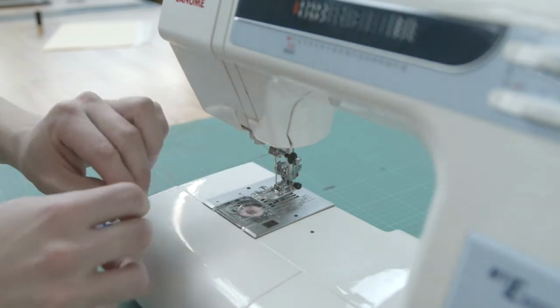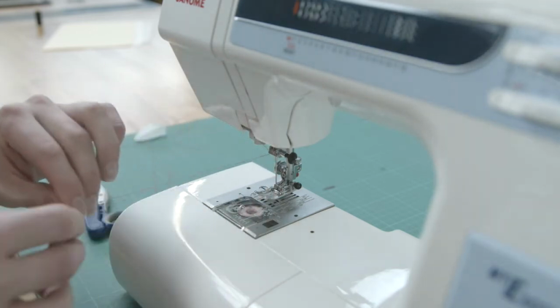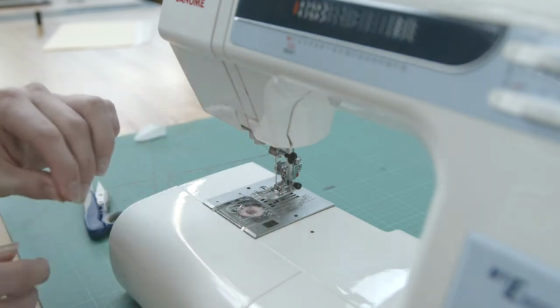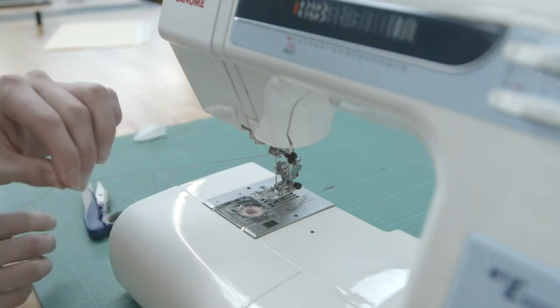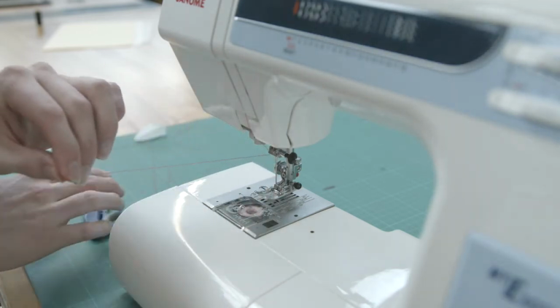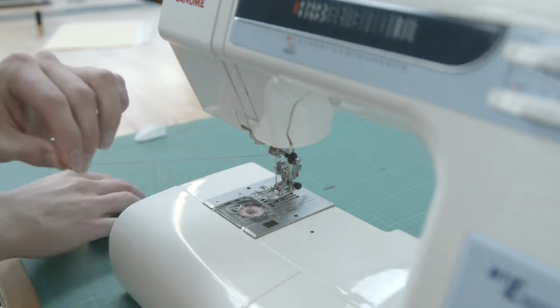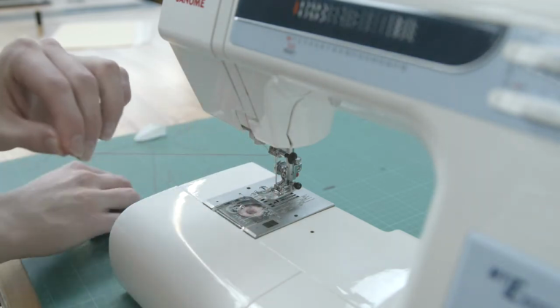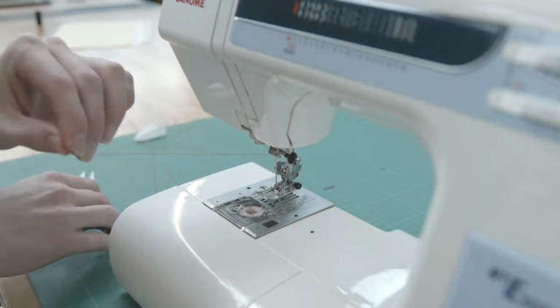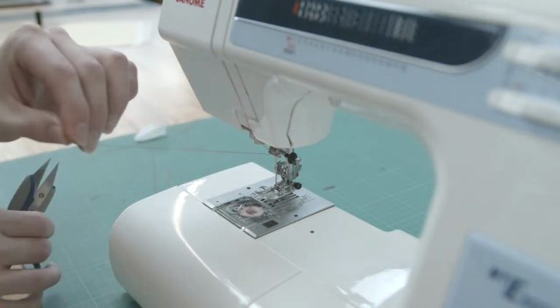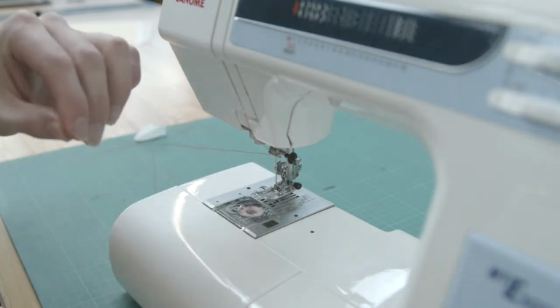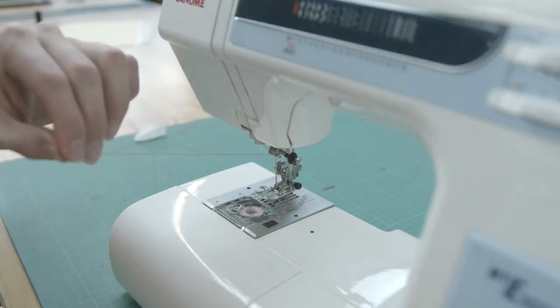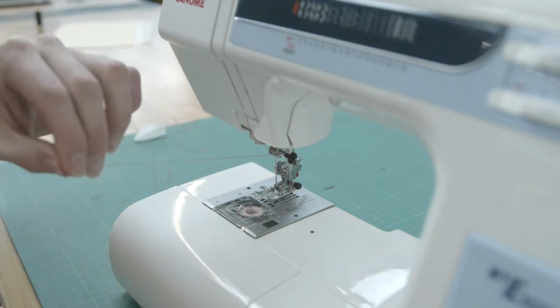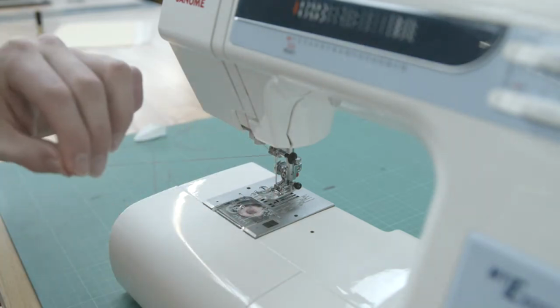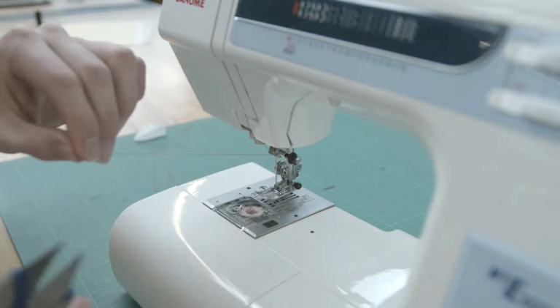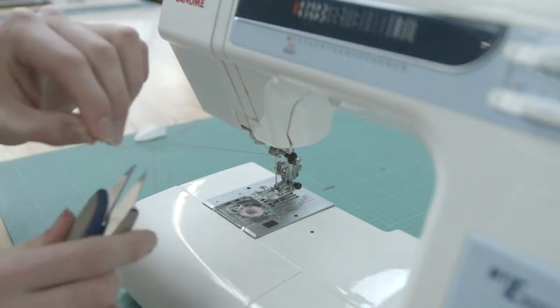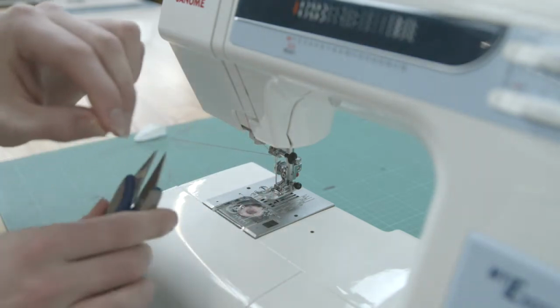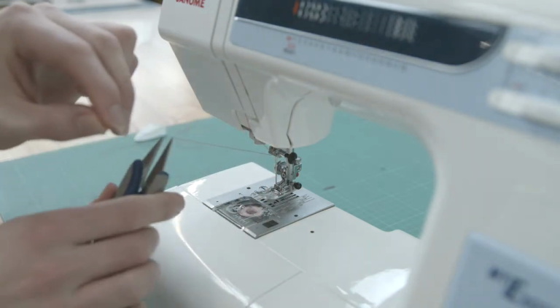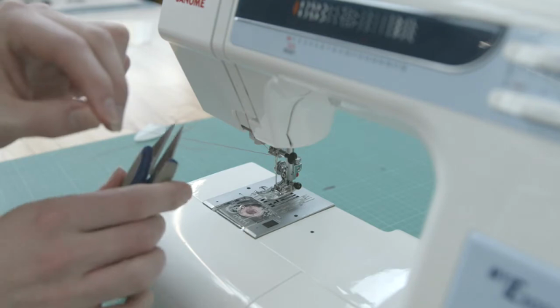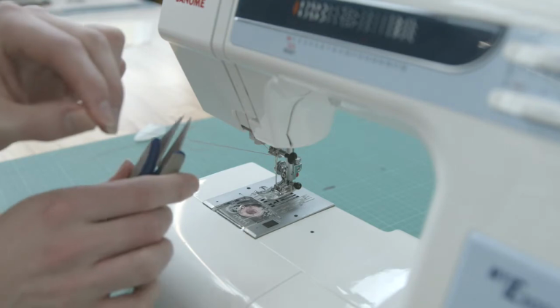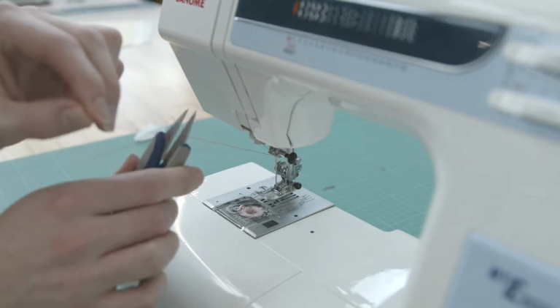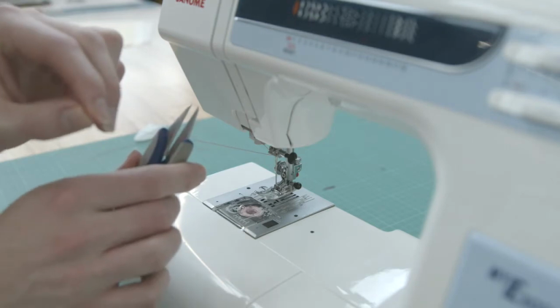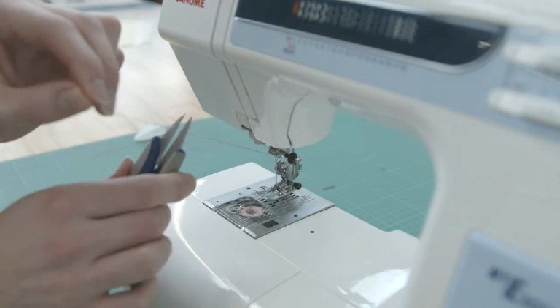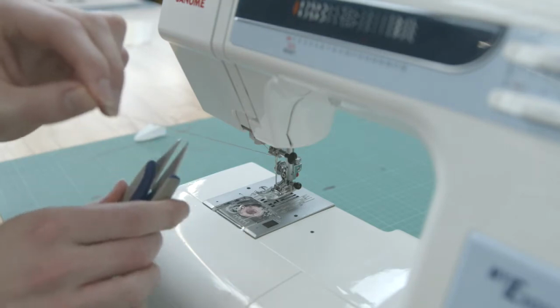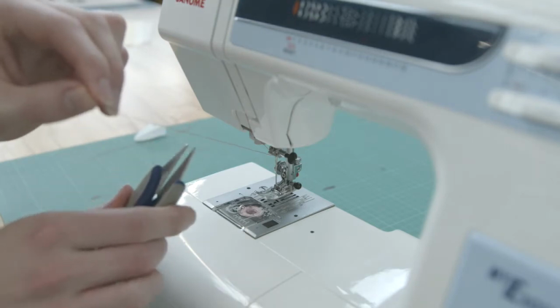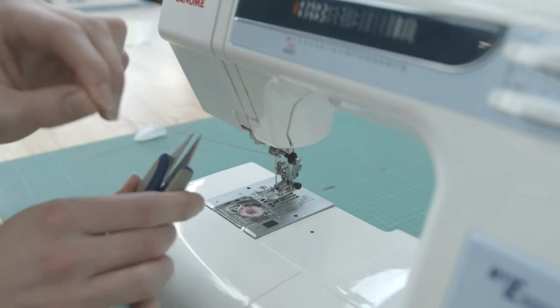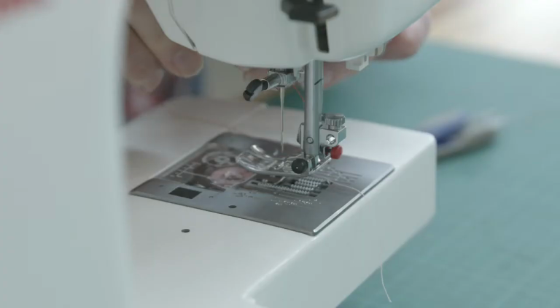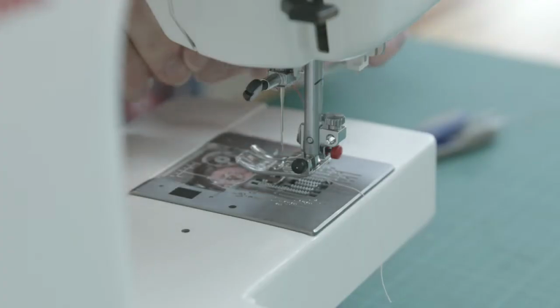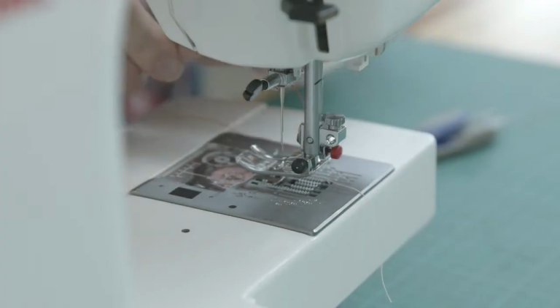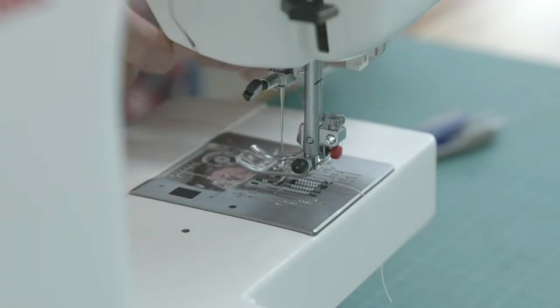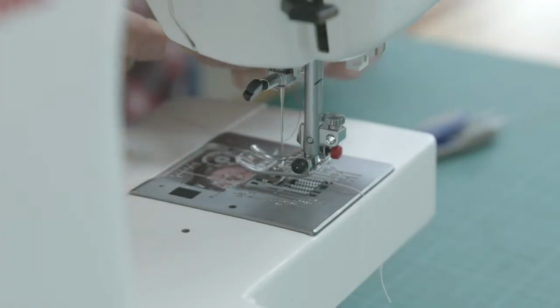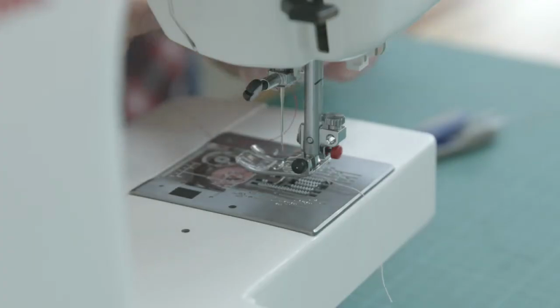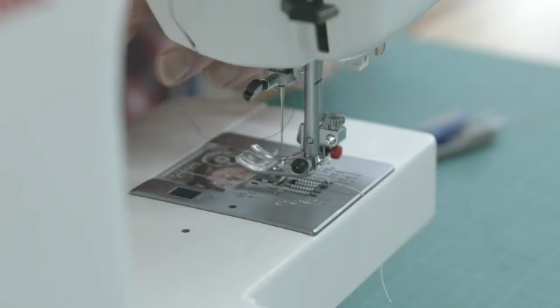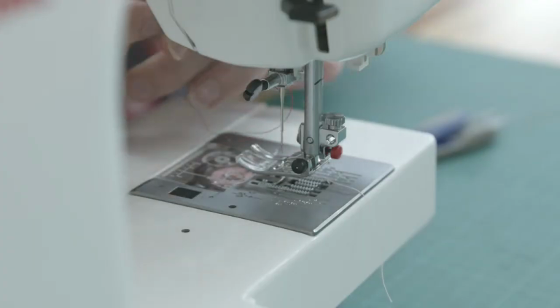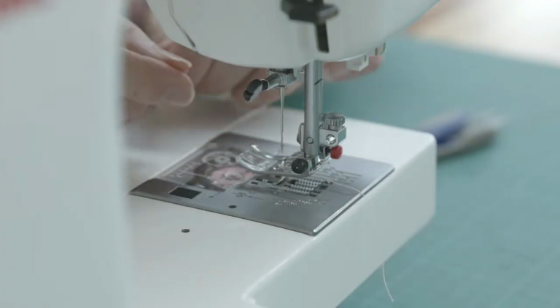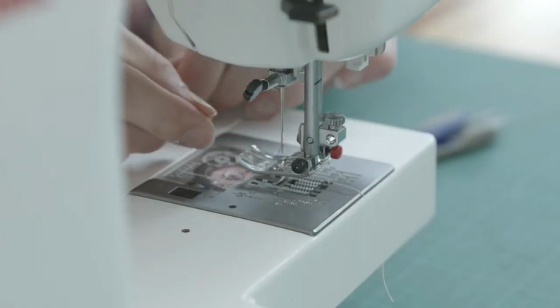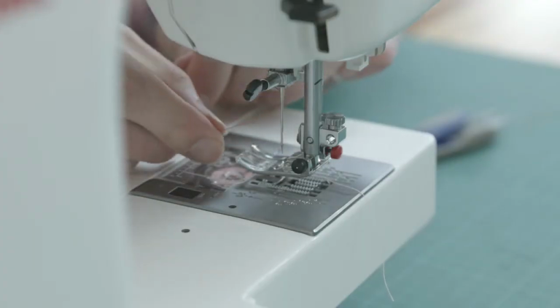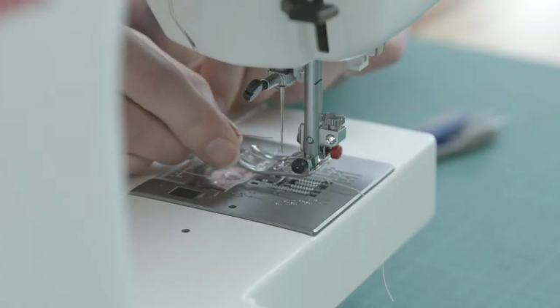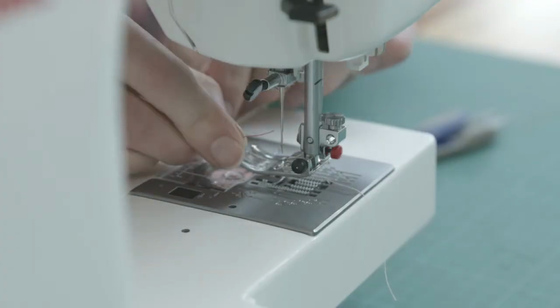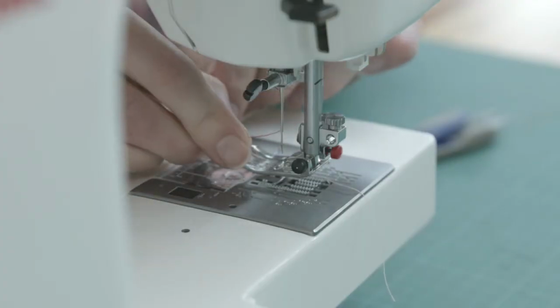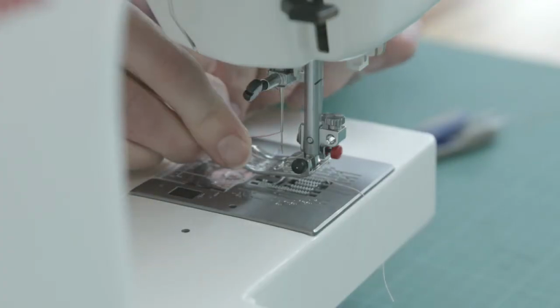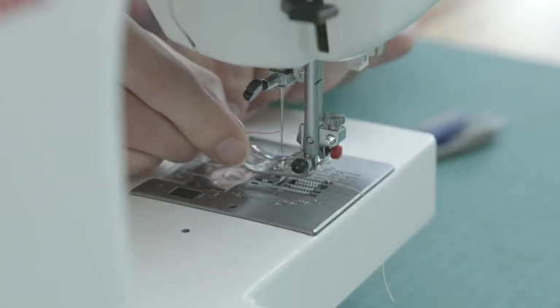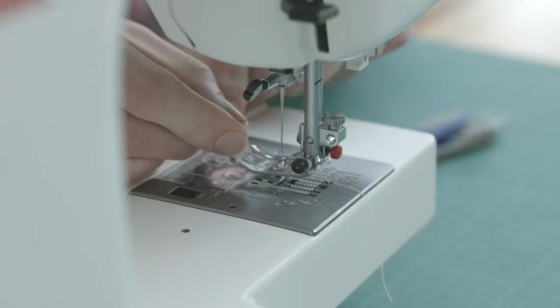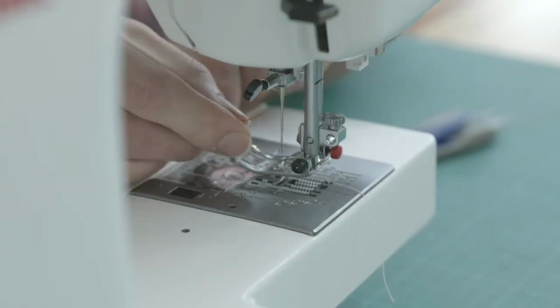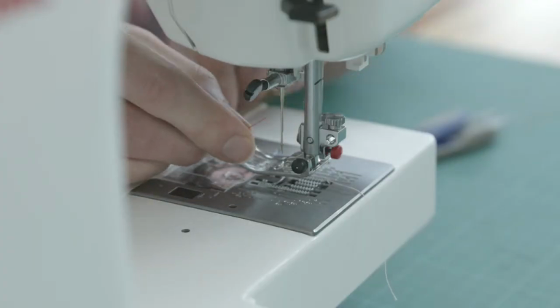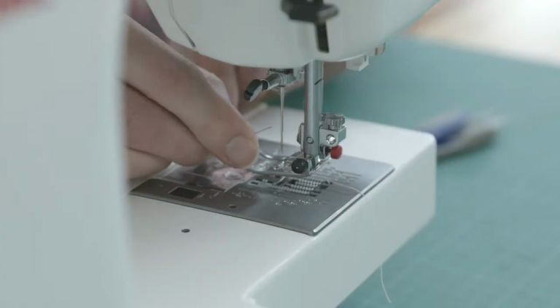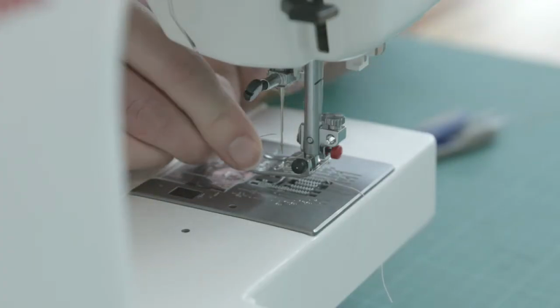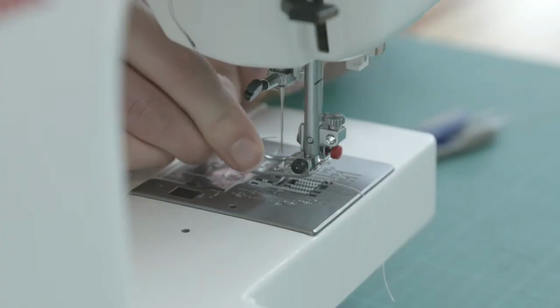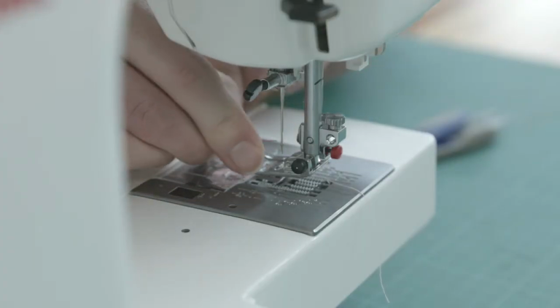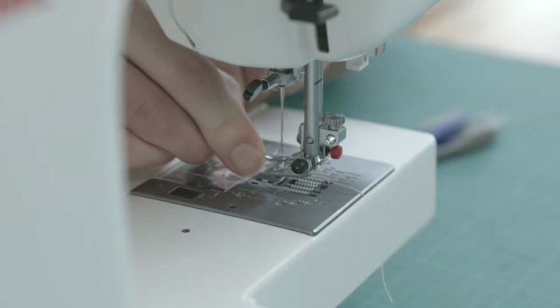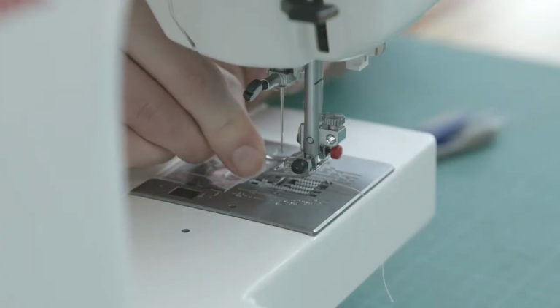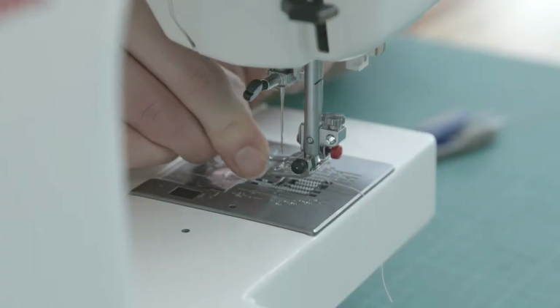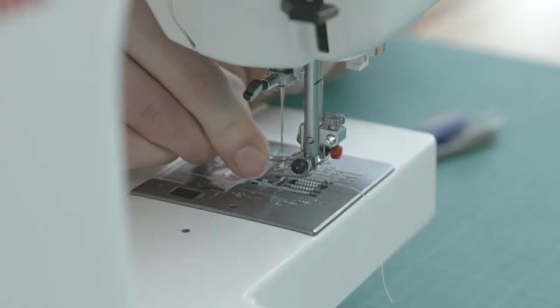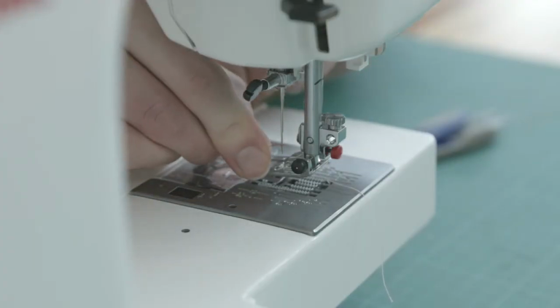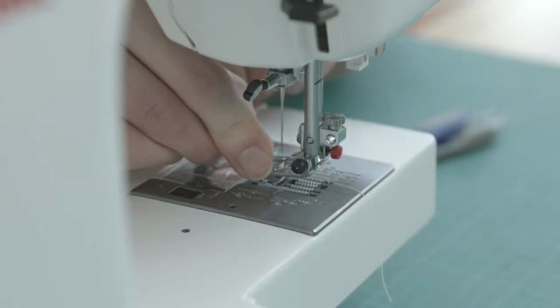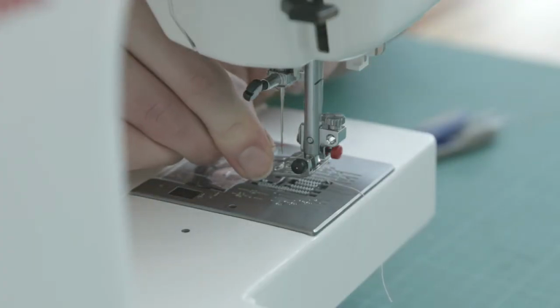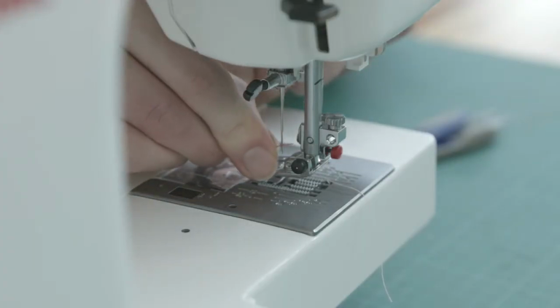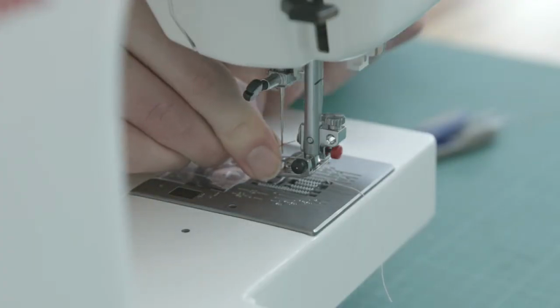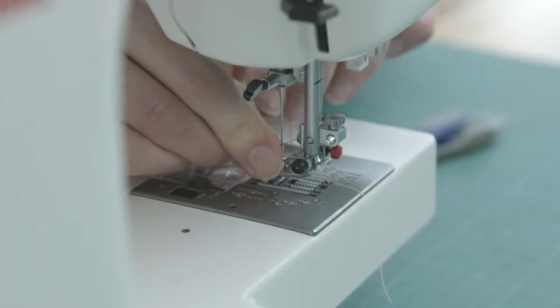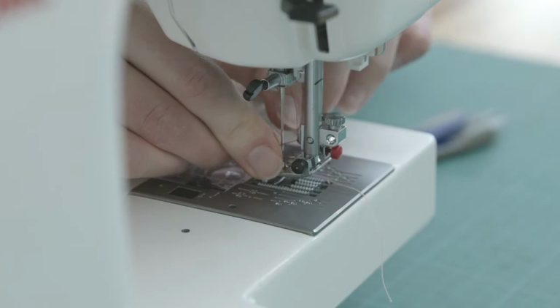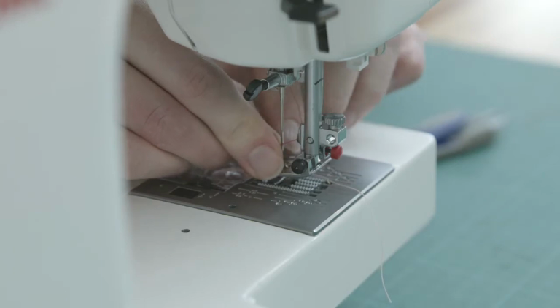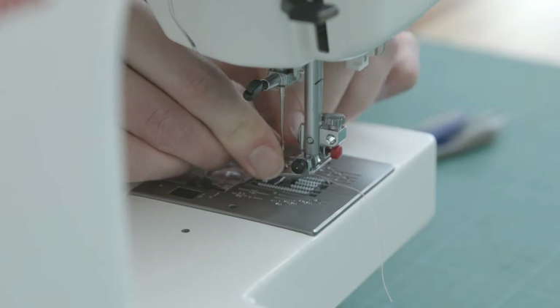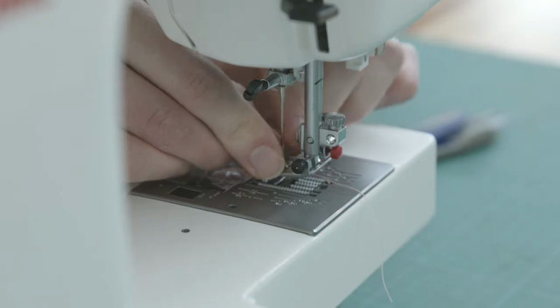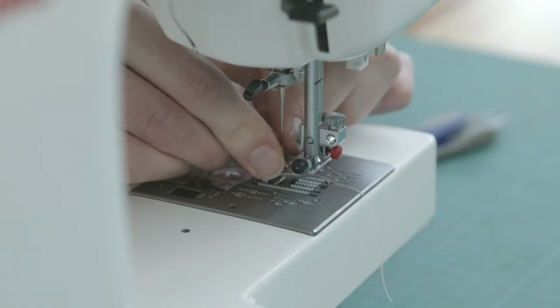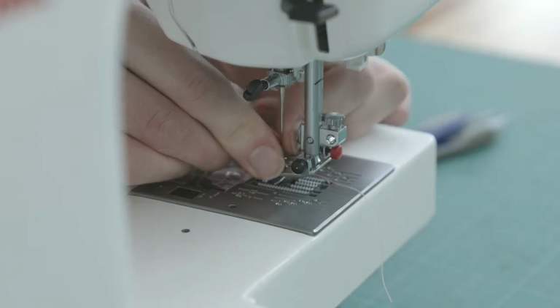After following the path for threading, you will need to thread the eye of the needle. It helps to cut the thread with a sharp pair of scissors, which reduces the amount of obstruction from fray.